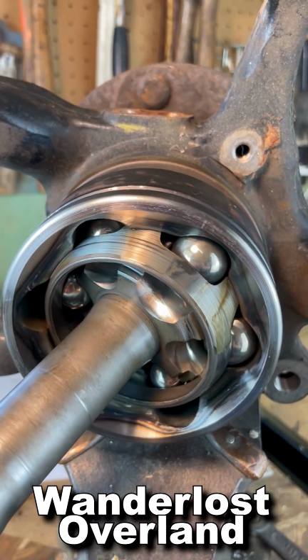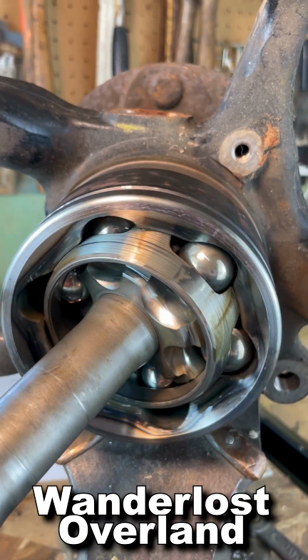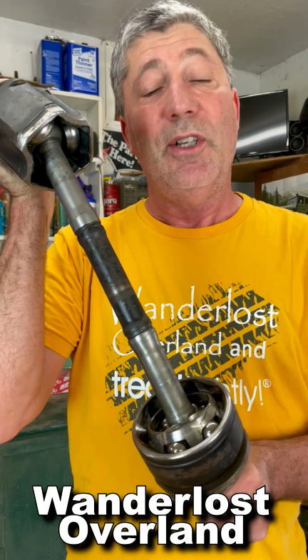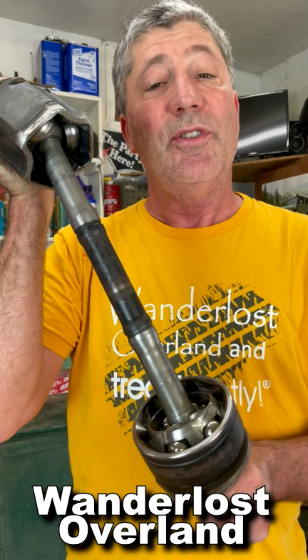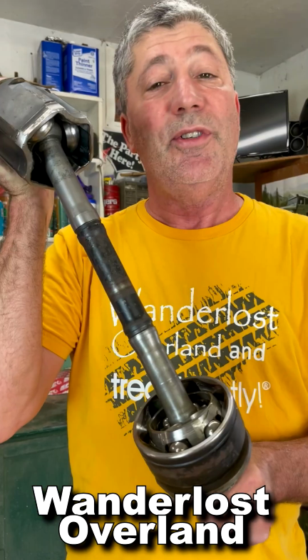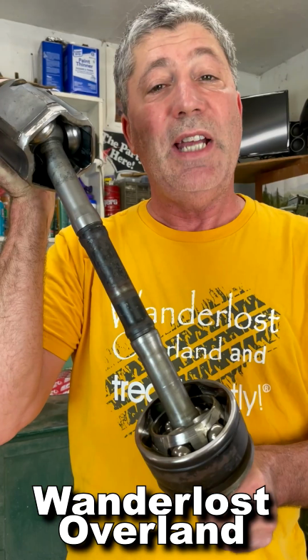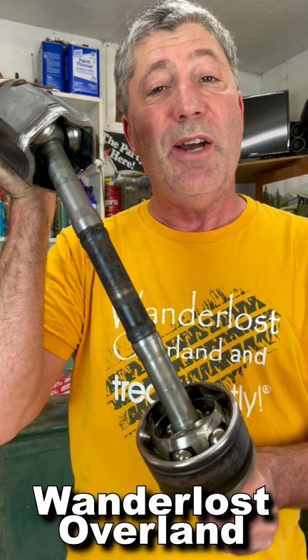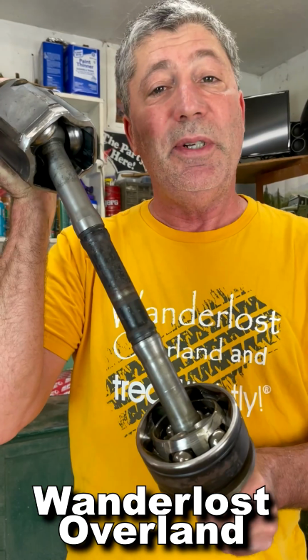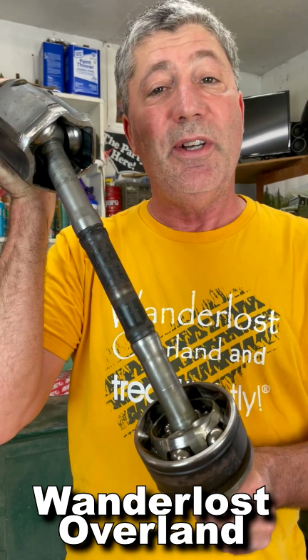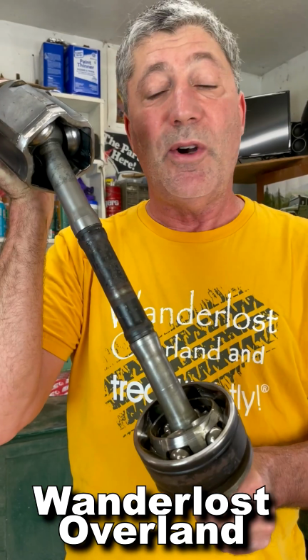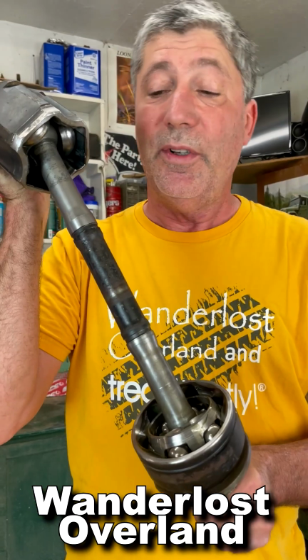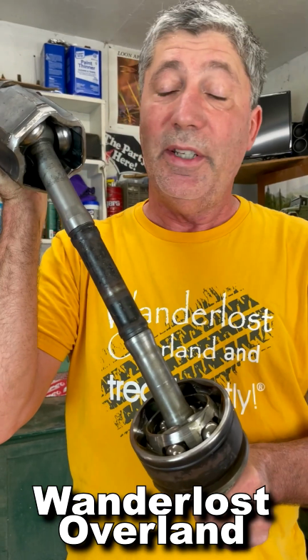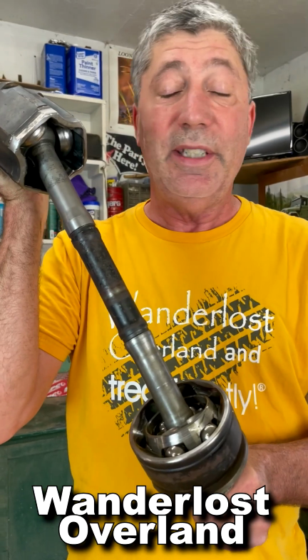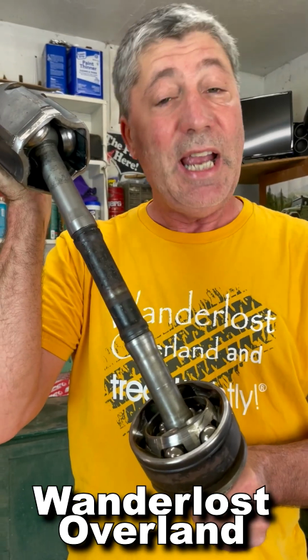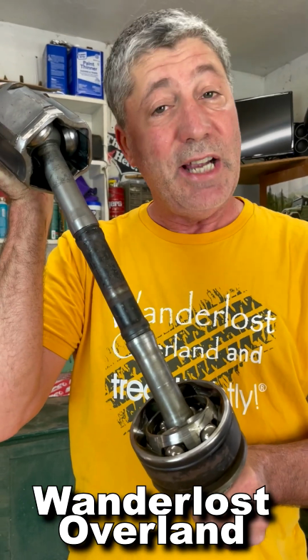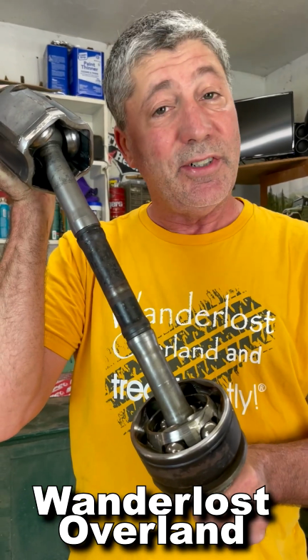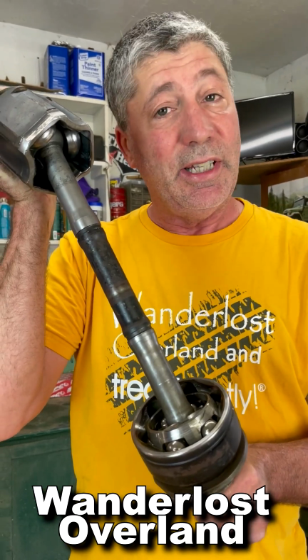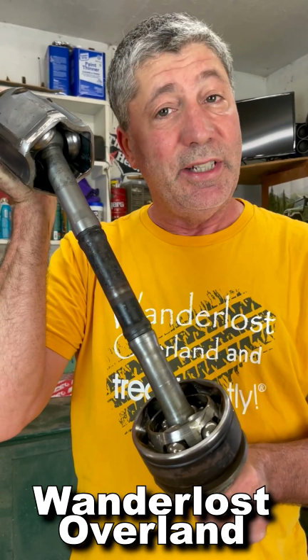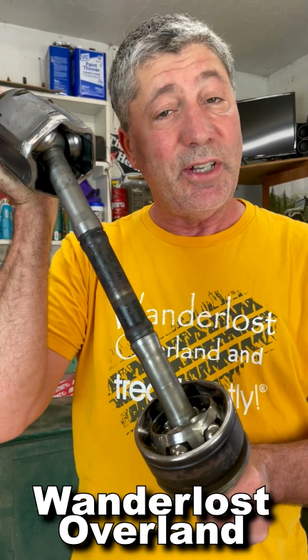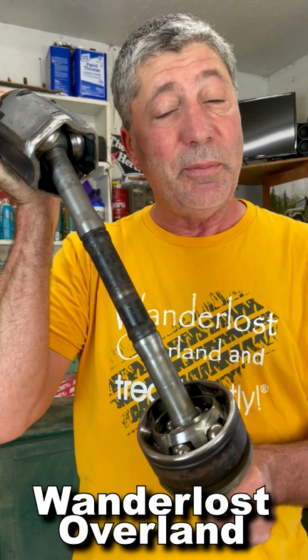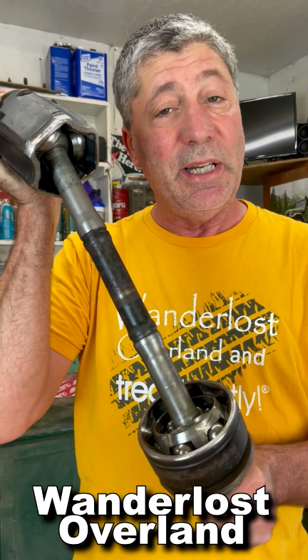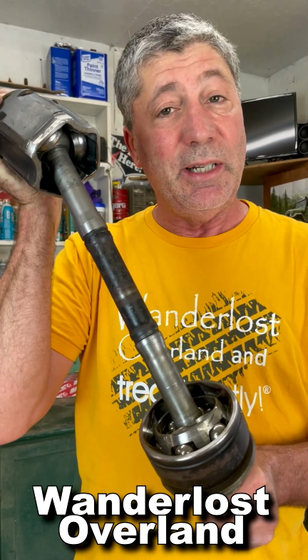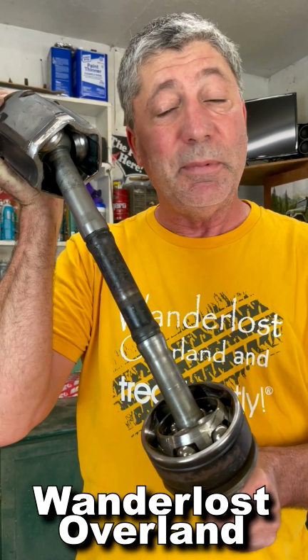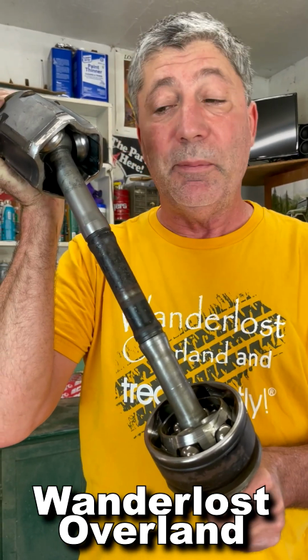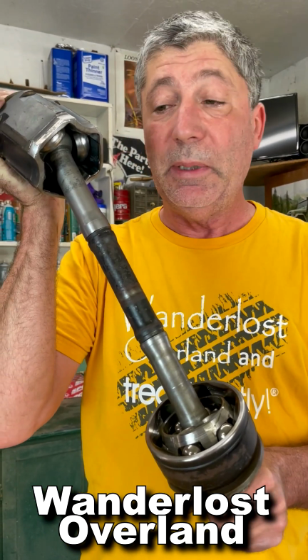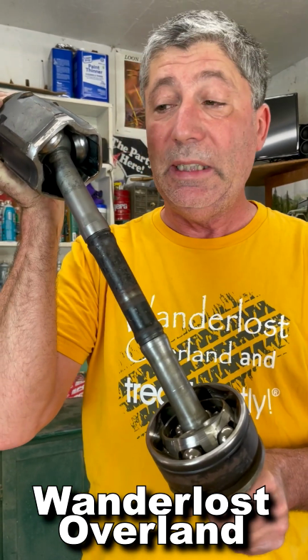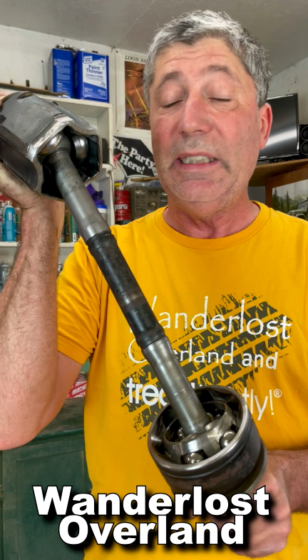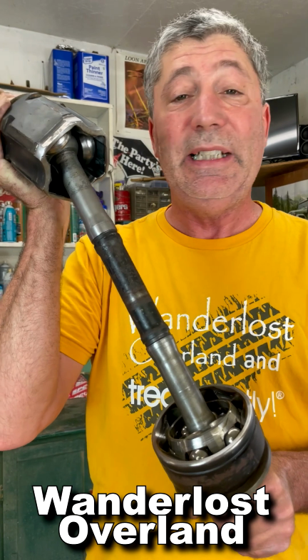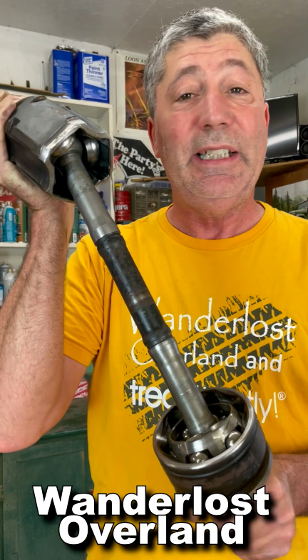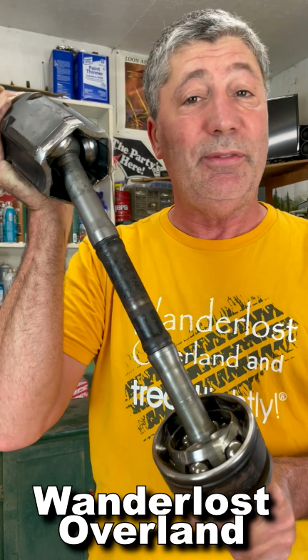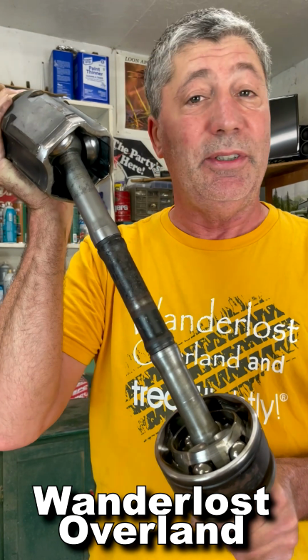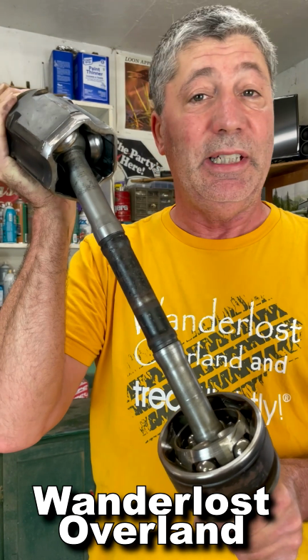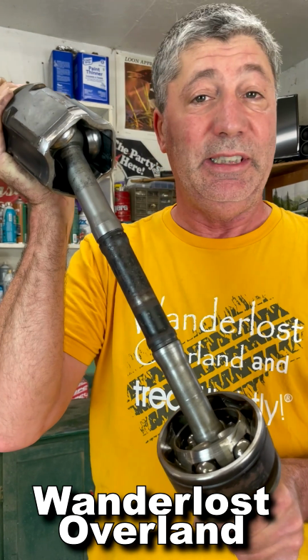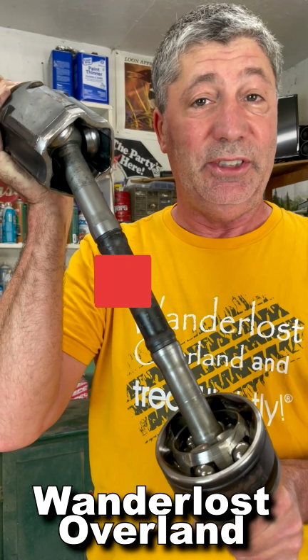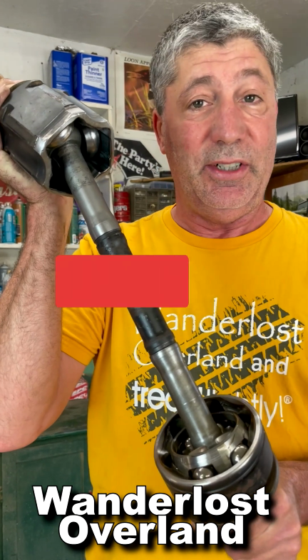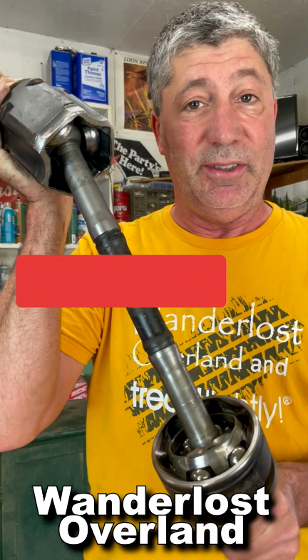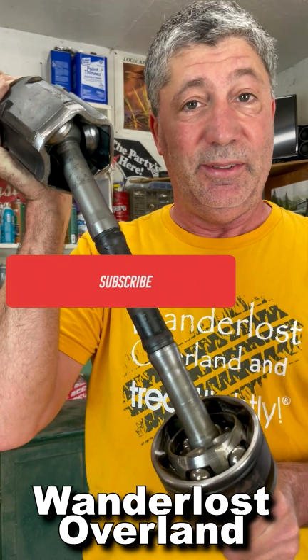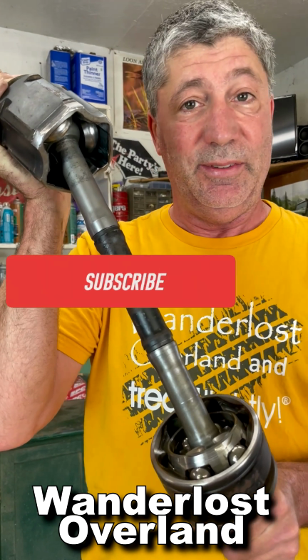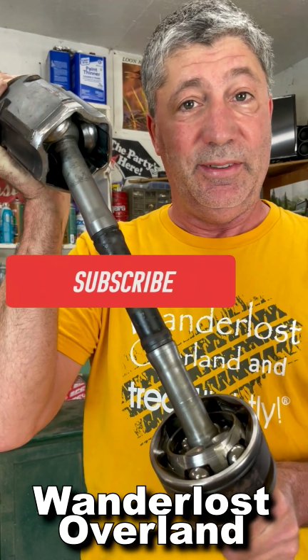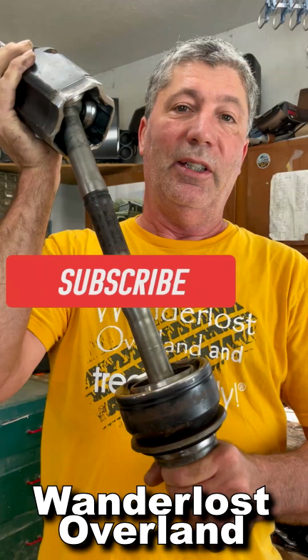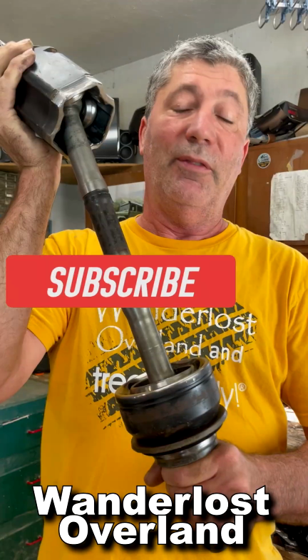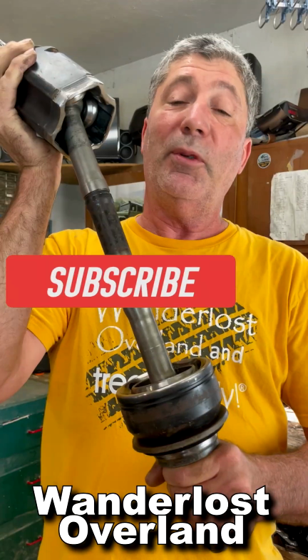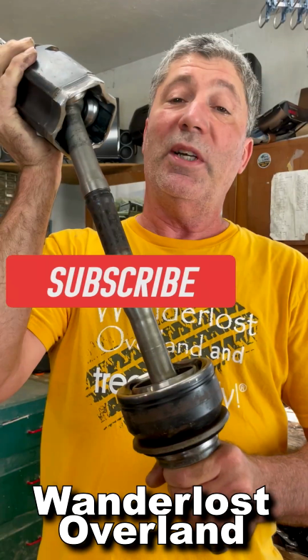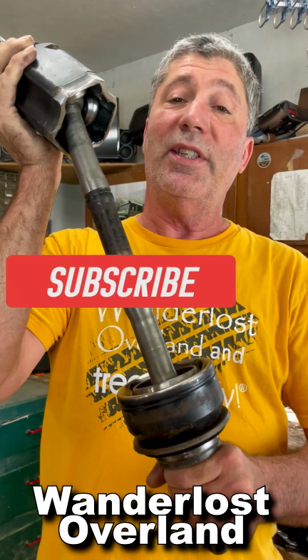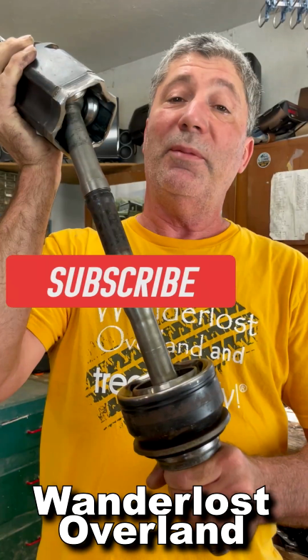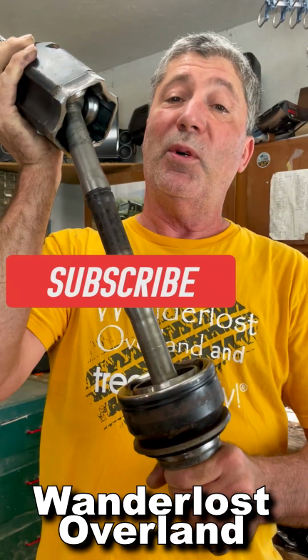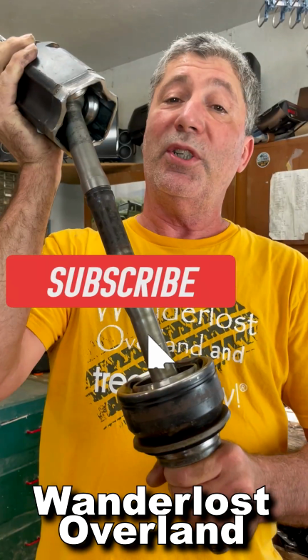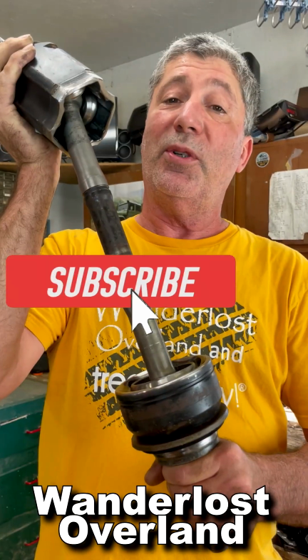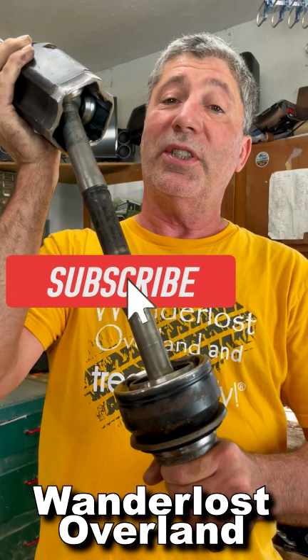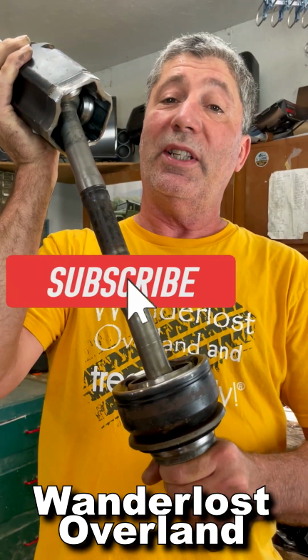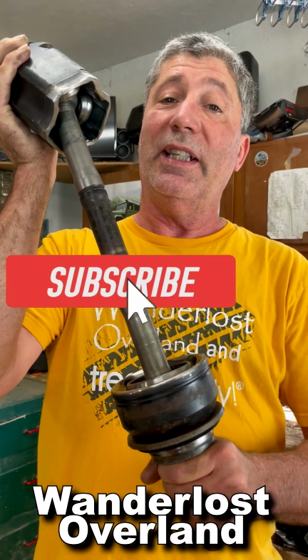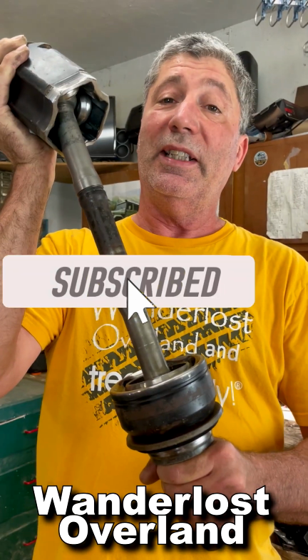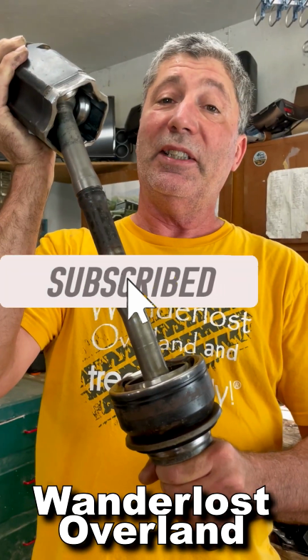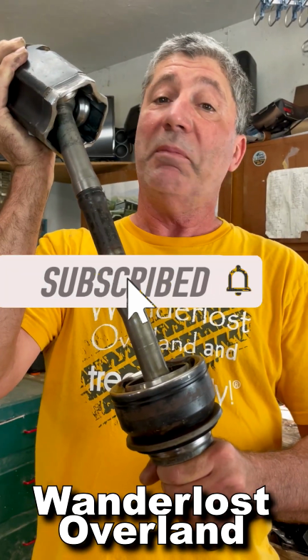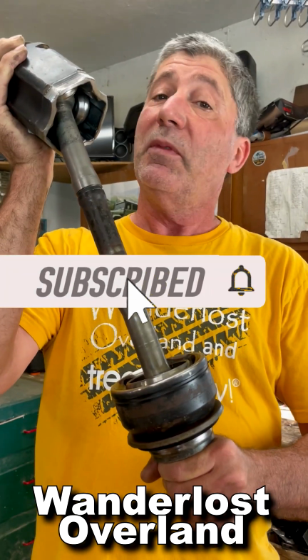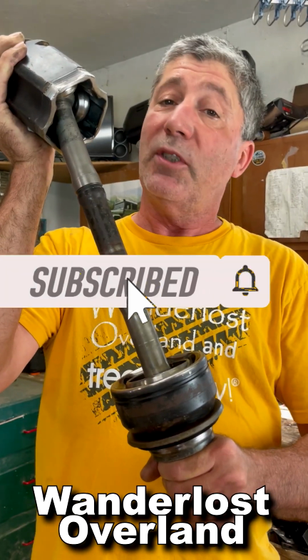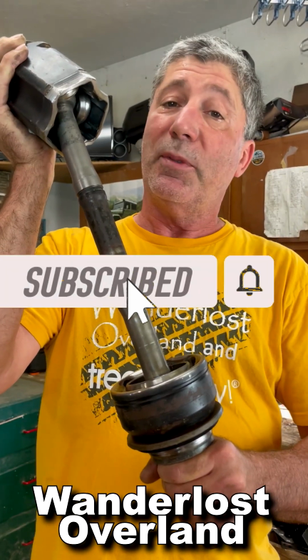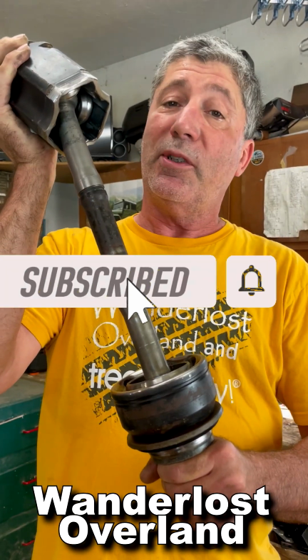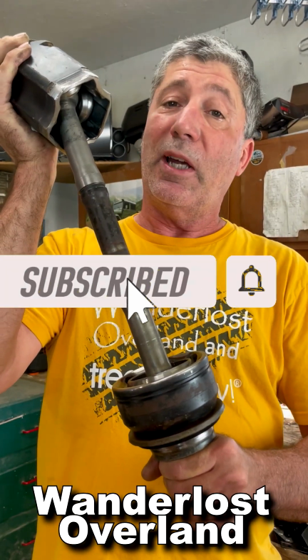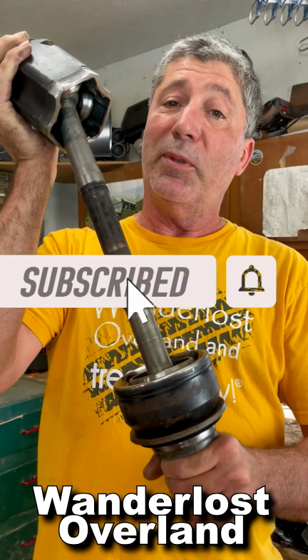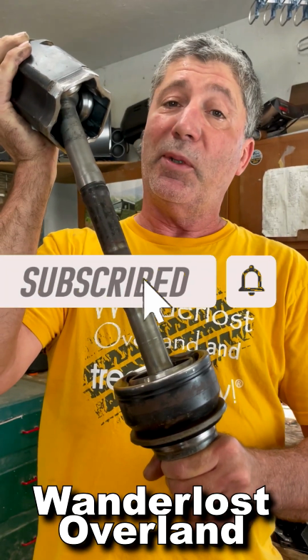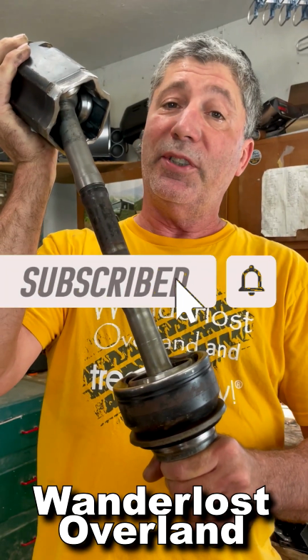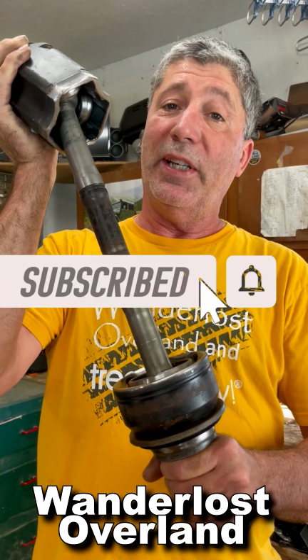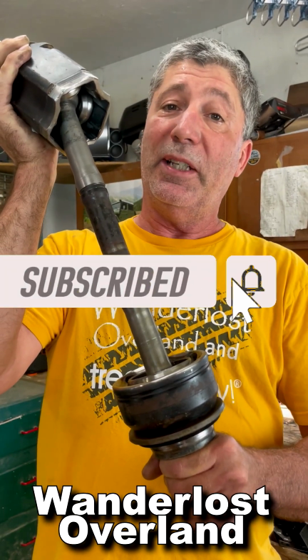So now we know that the axle ends are made up completely different than each other. If you want to see more shorts like this, subscribe to our channel.